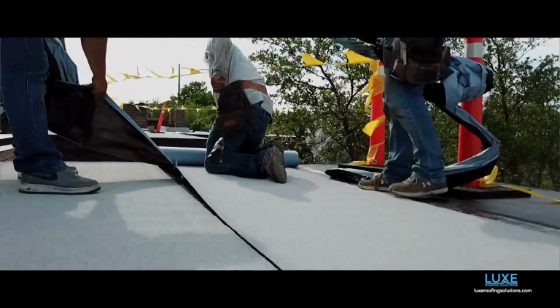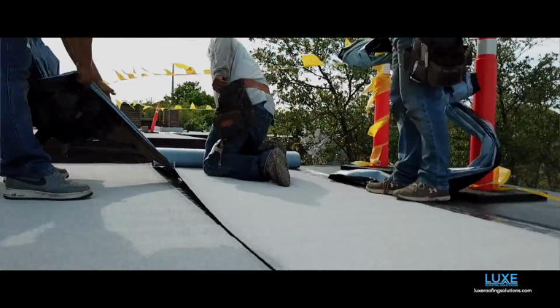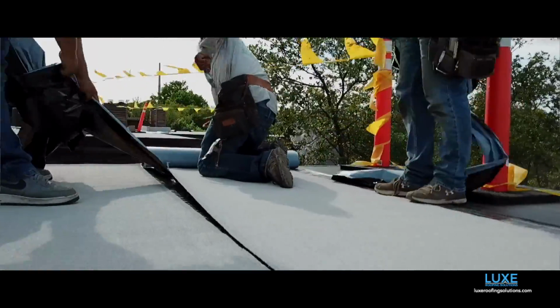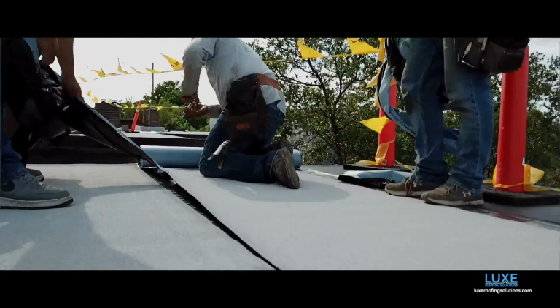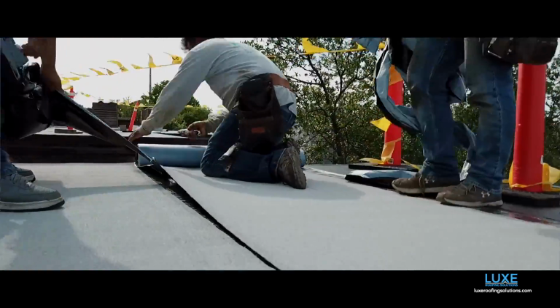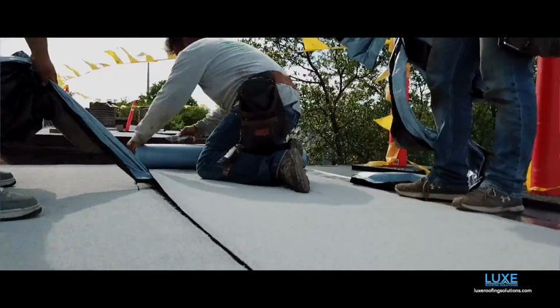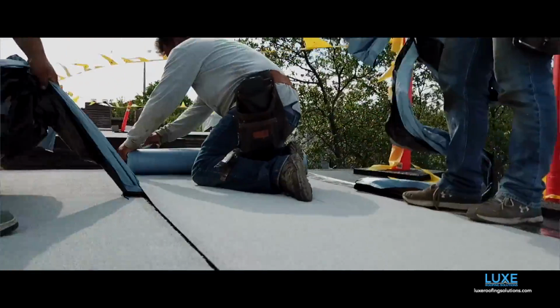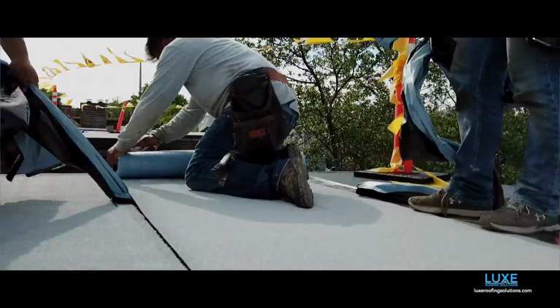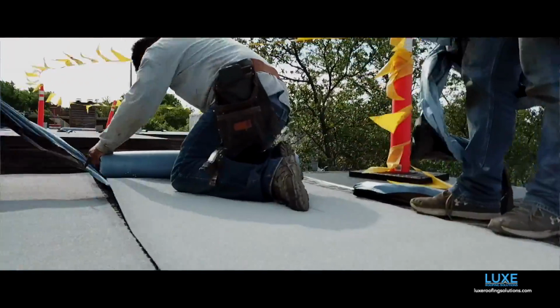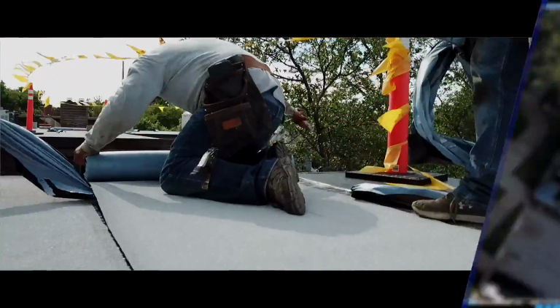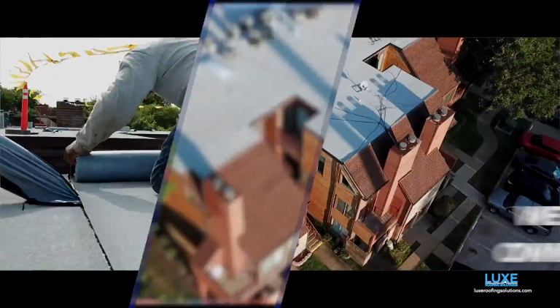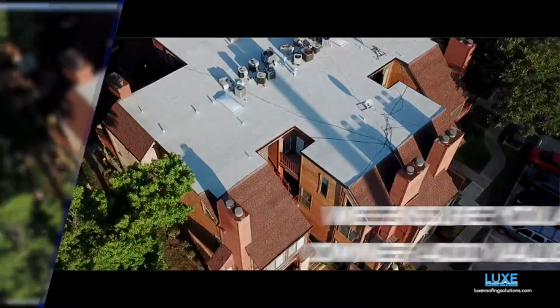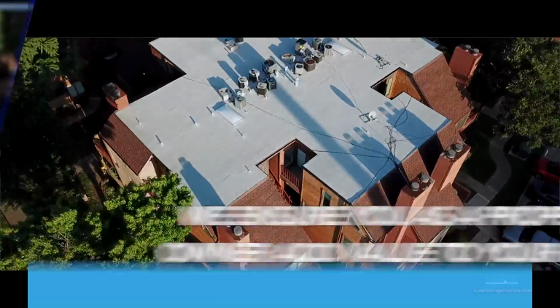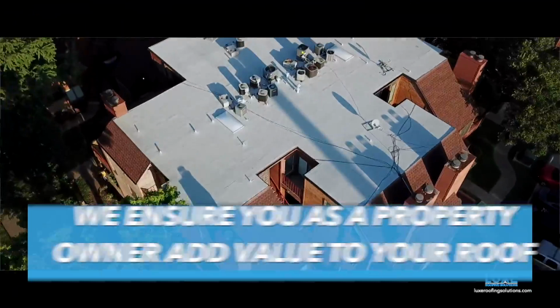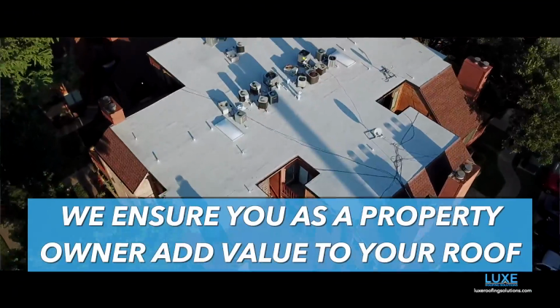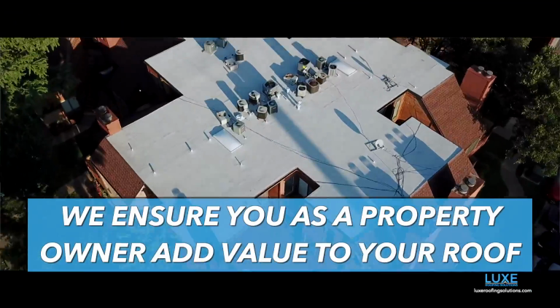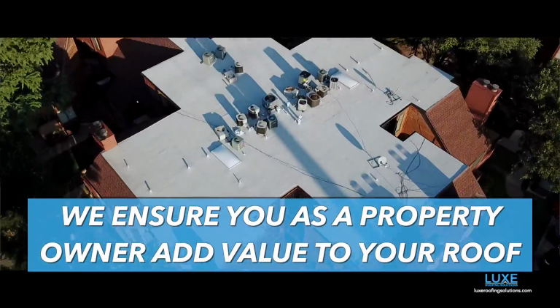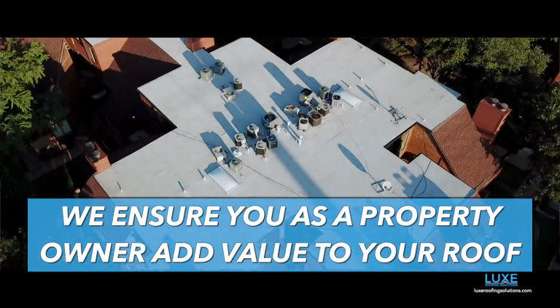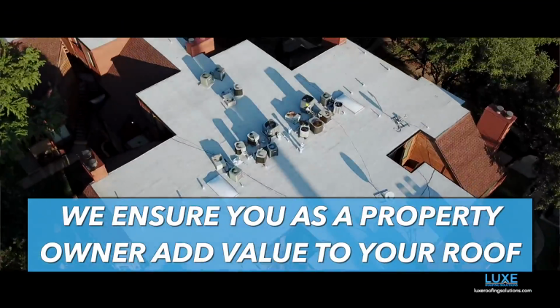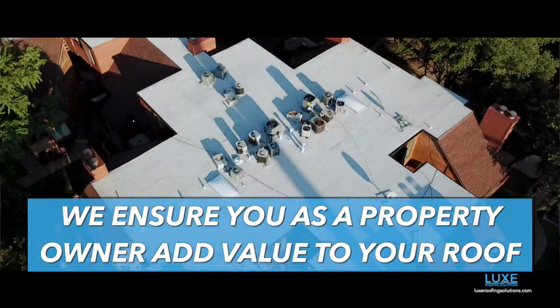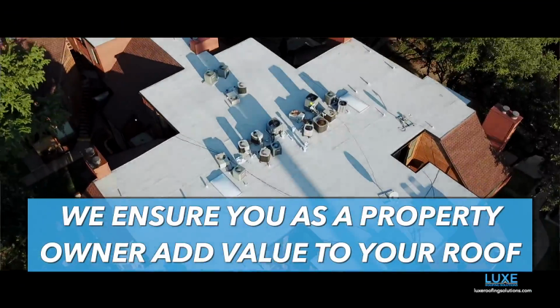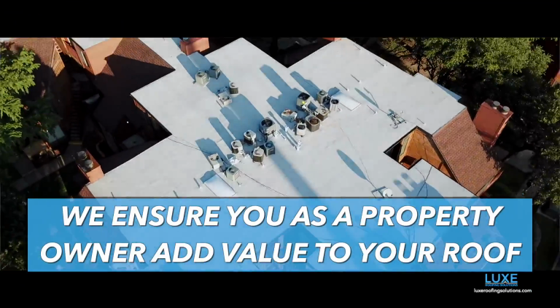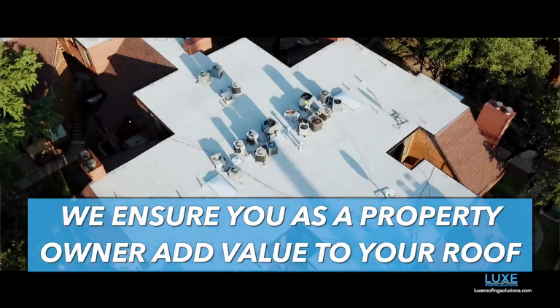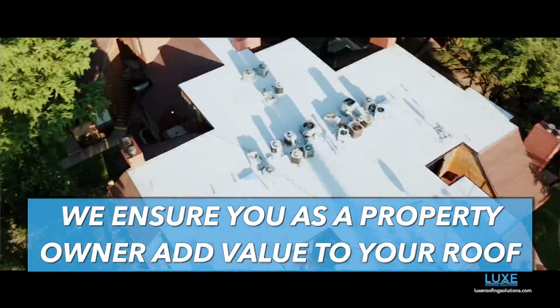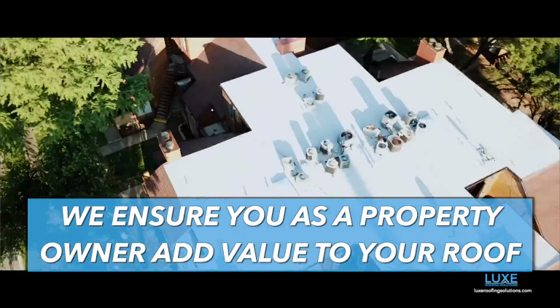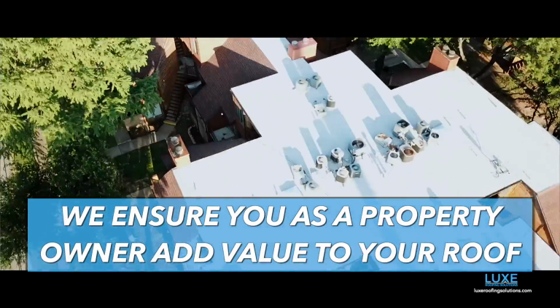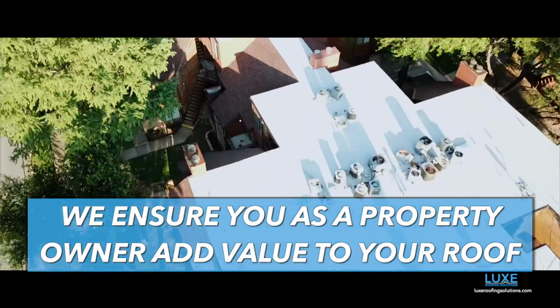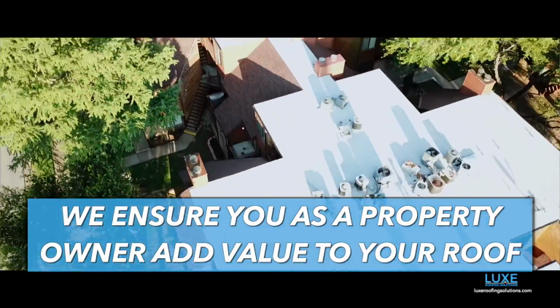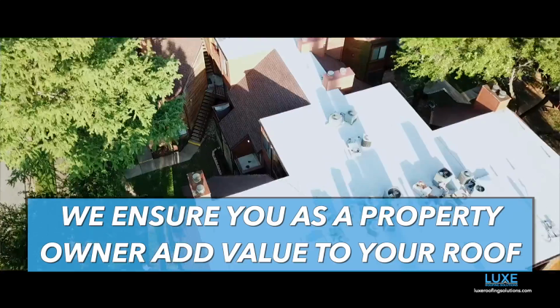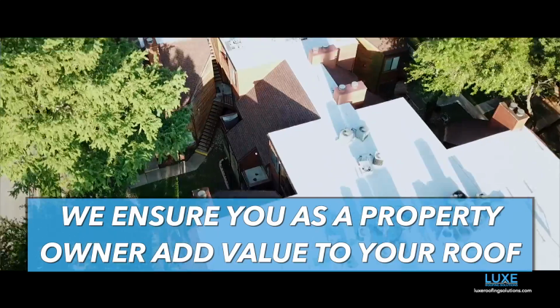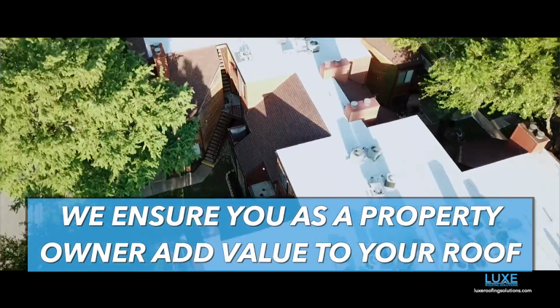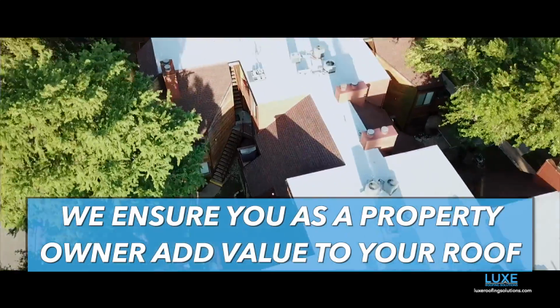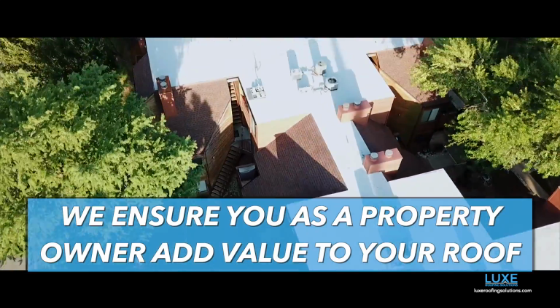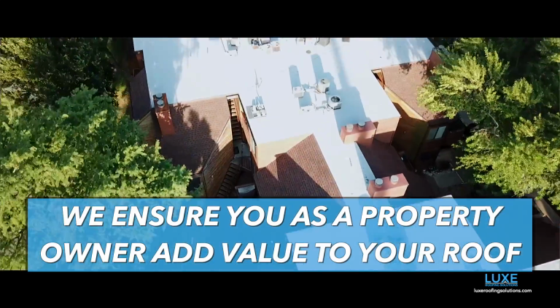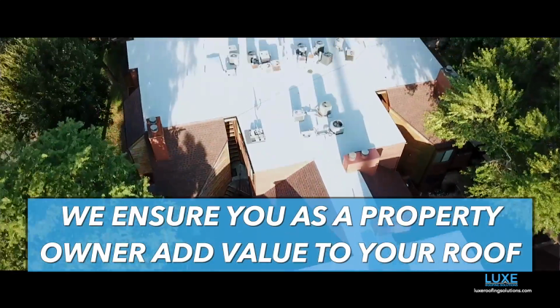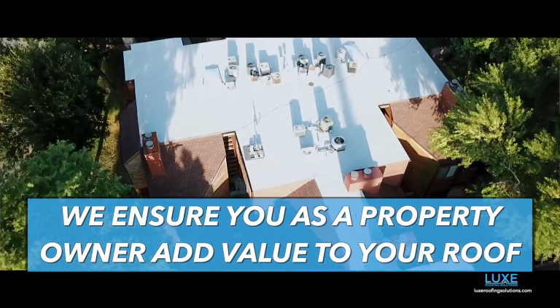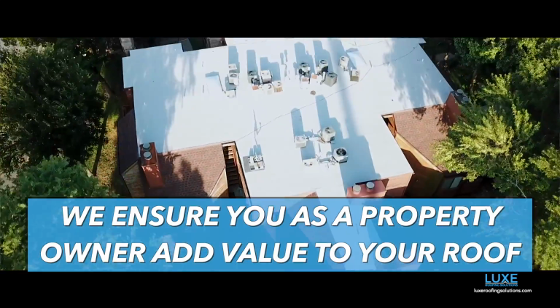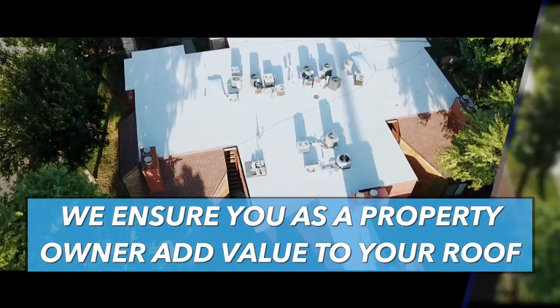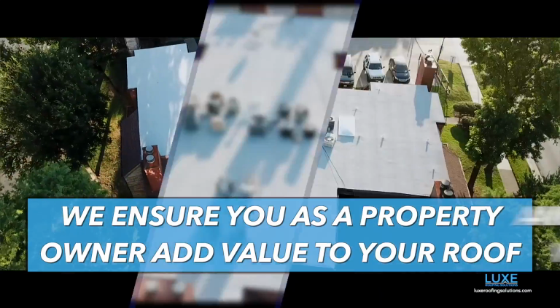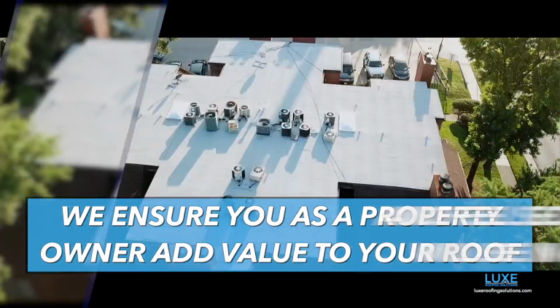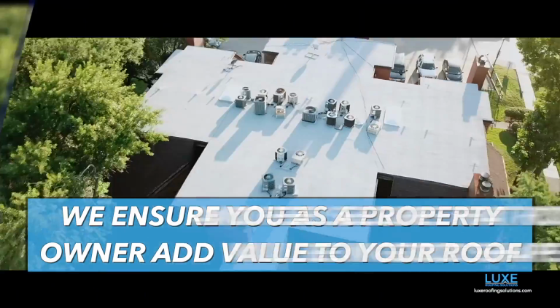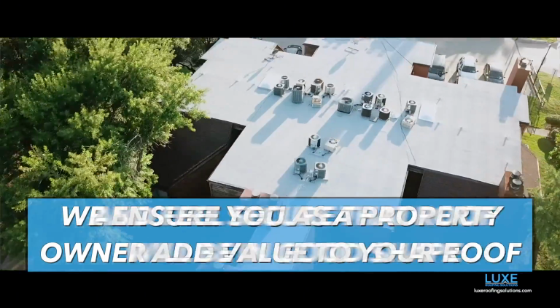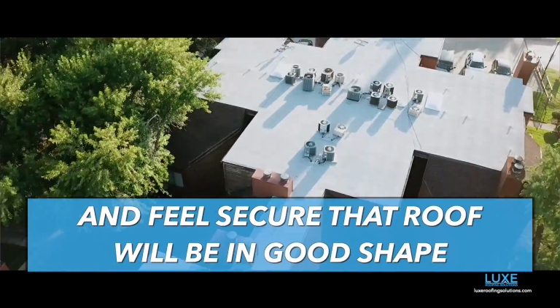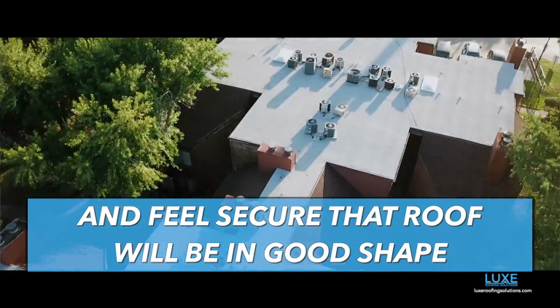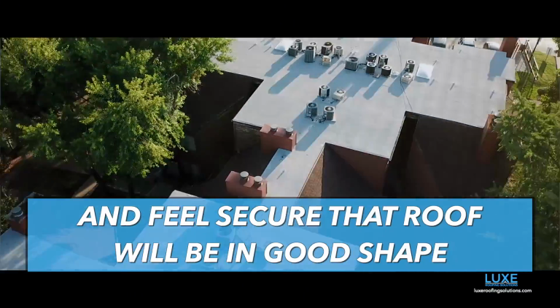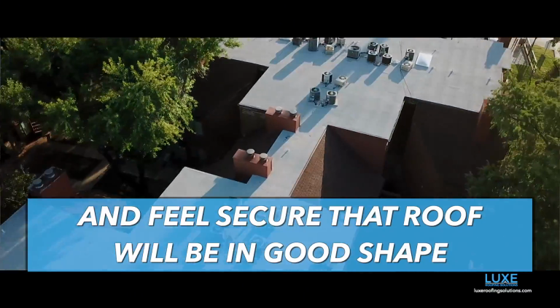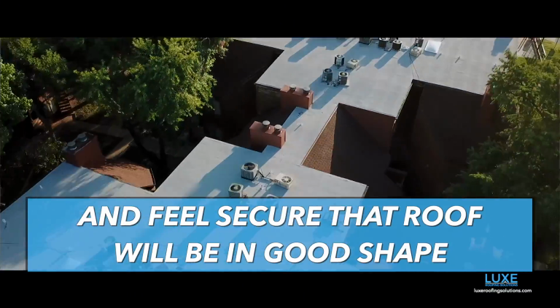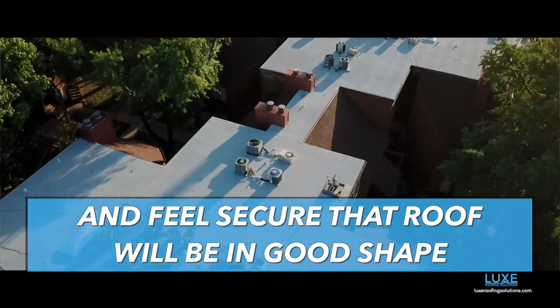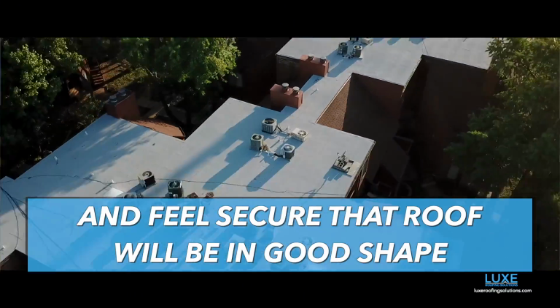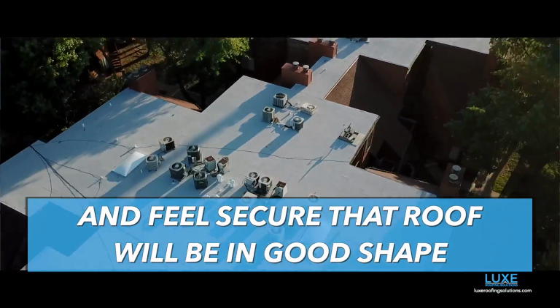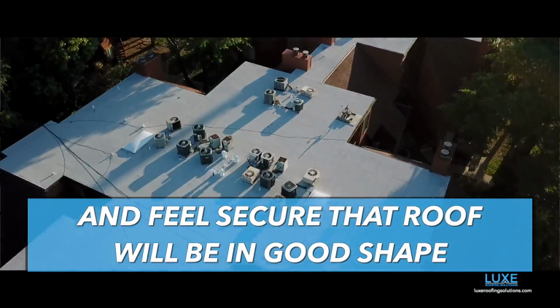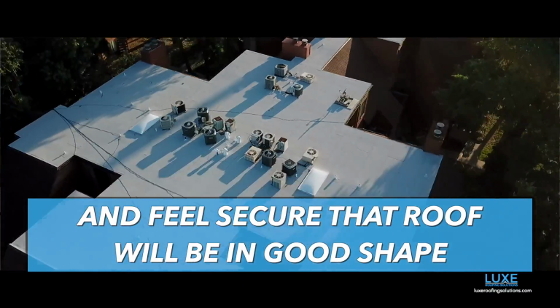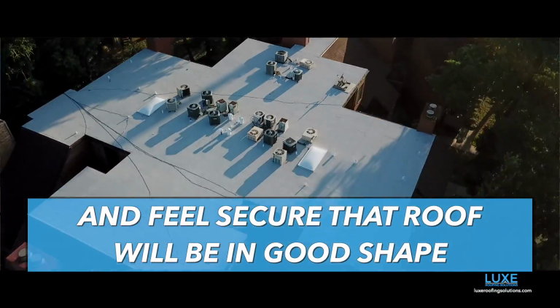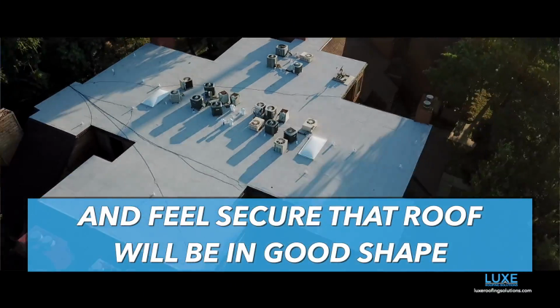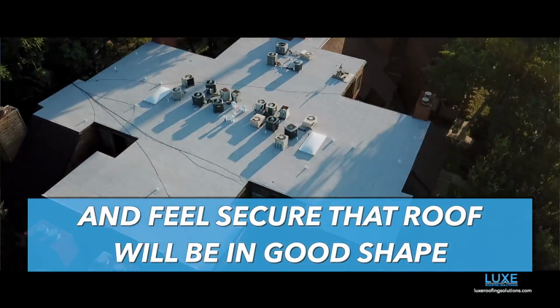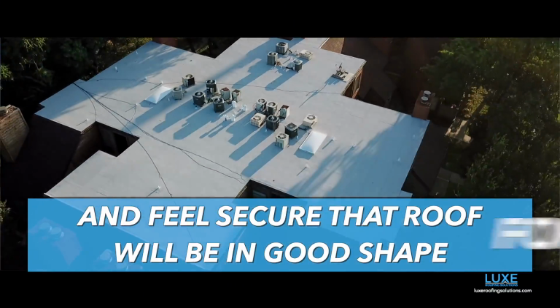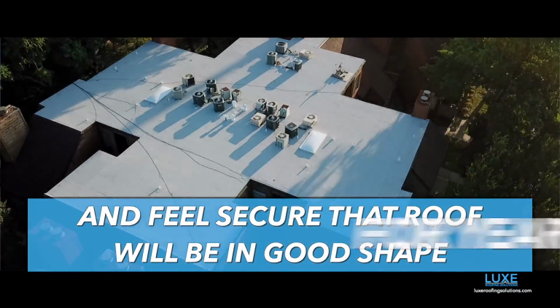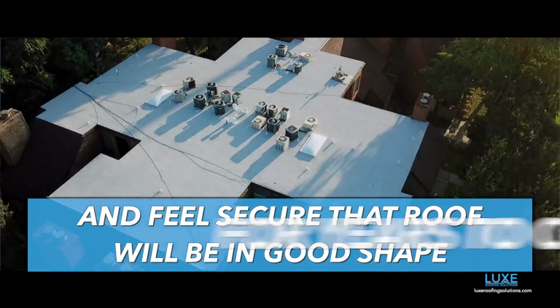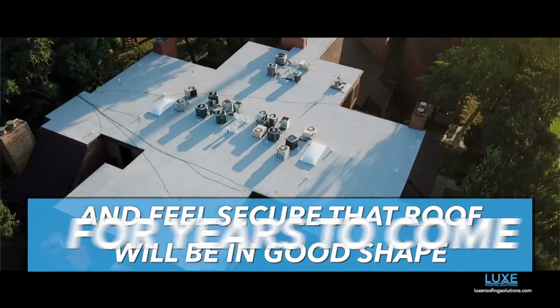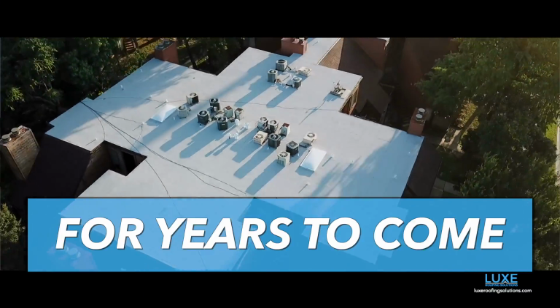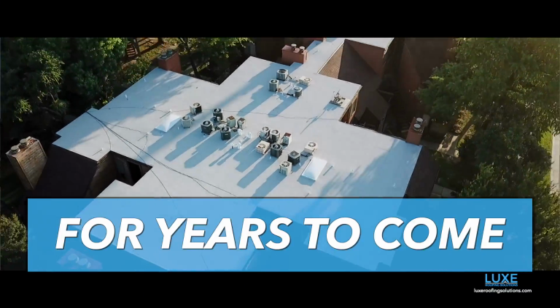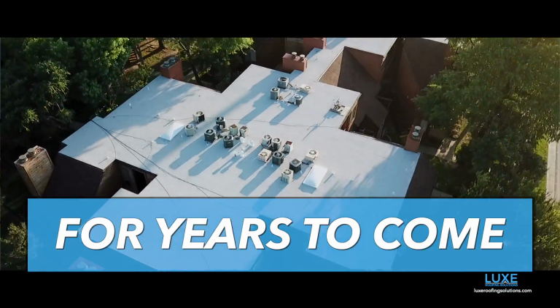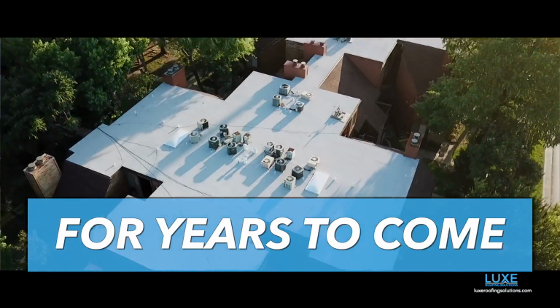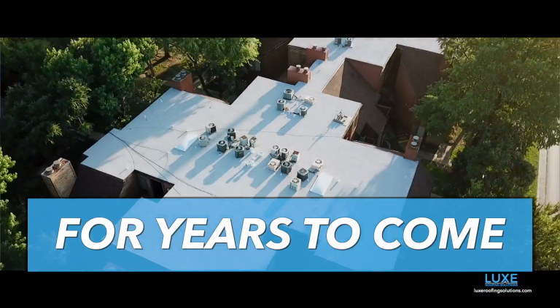We do all the roofs to spec to ensure that the property owner adds value to the roof and feels secure that their roof will be in good shape for years to come.